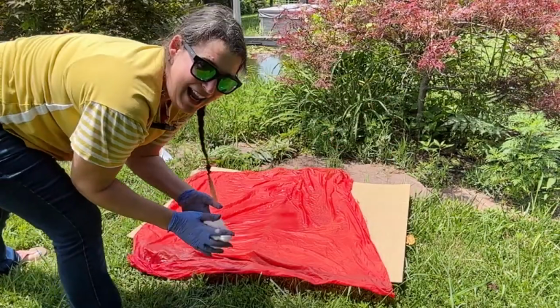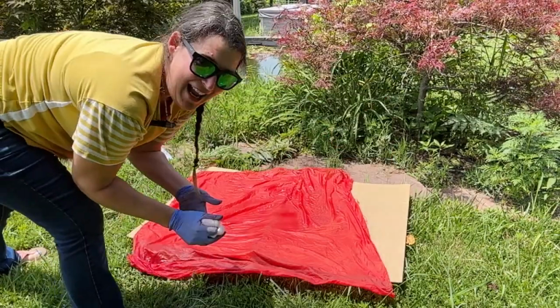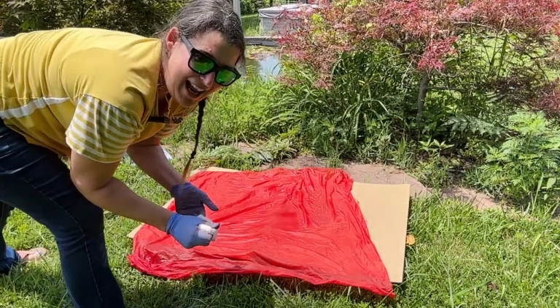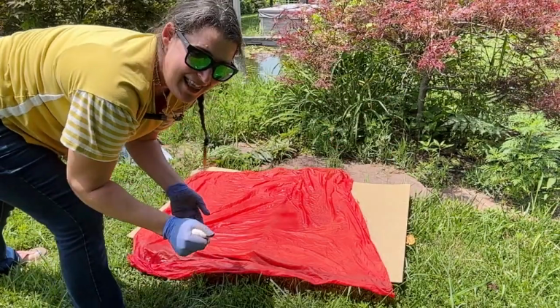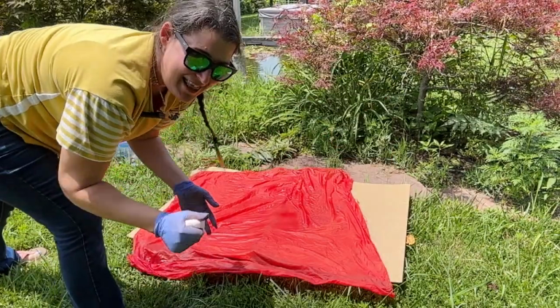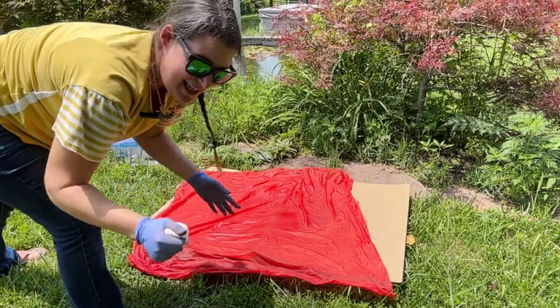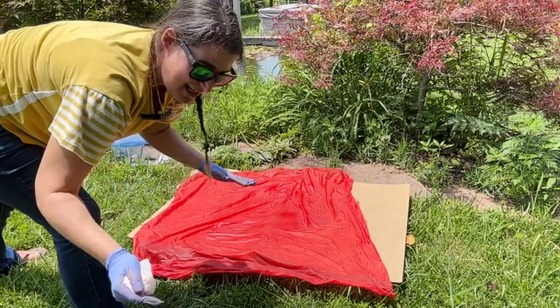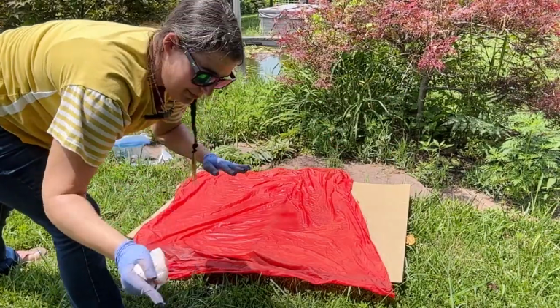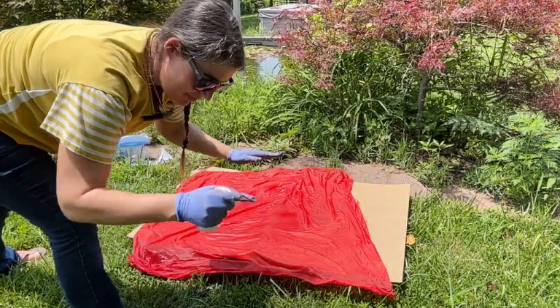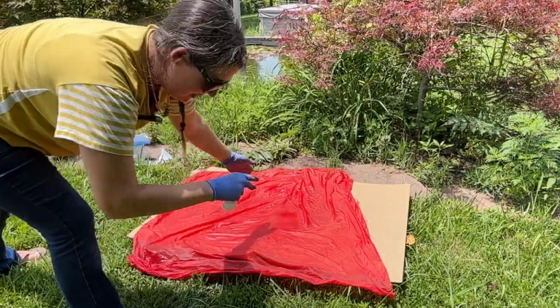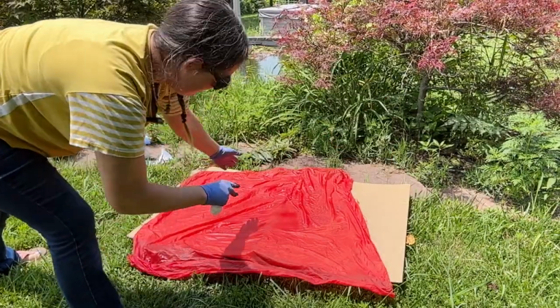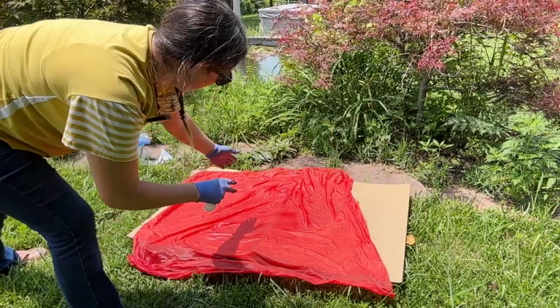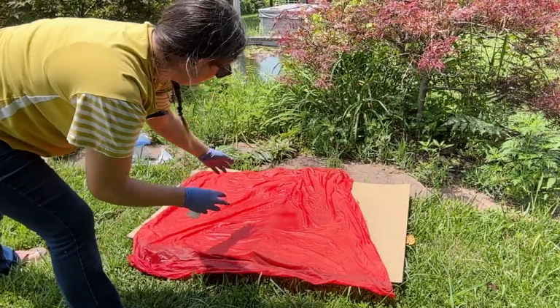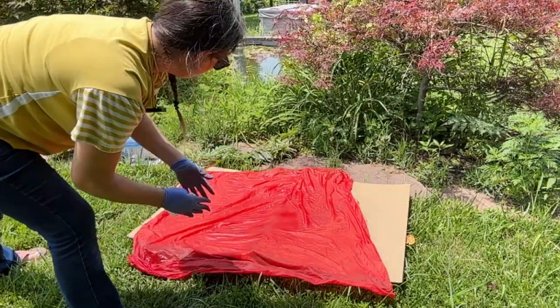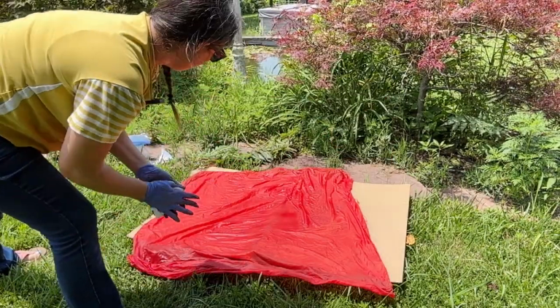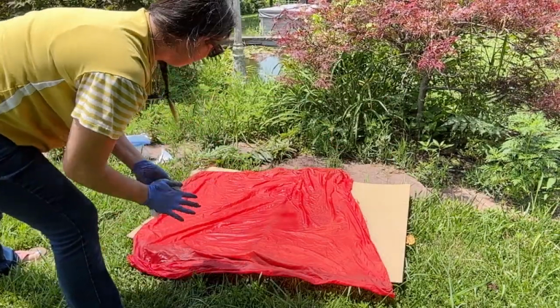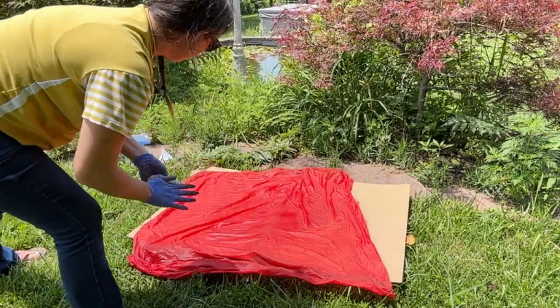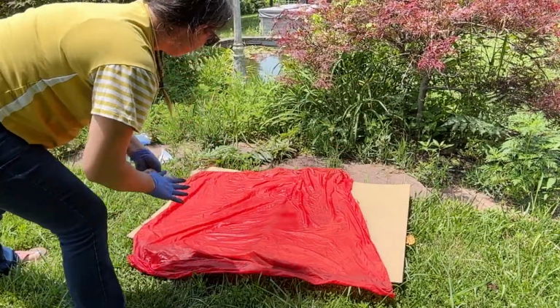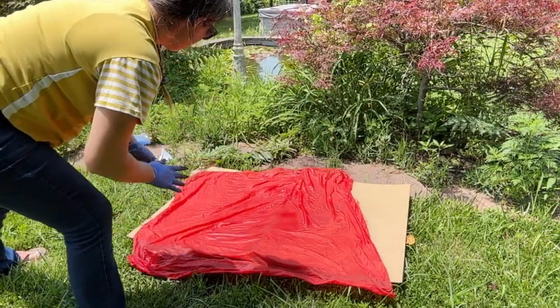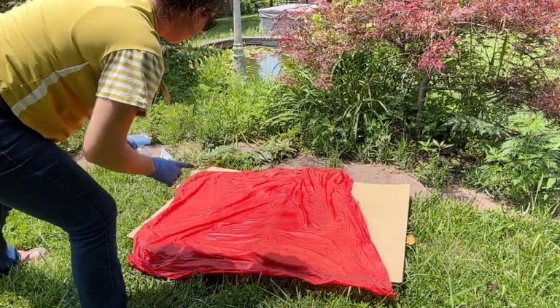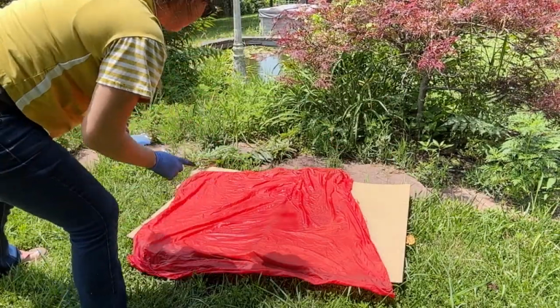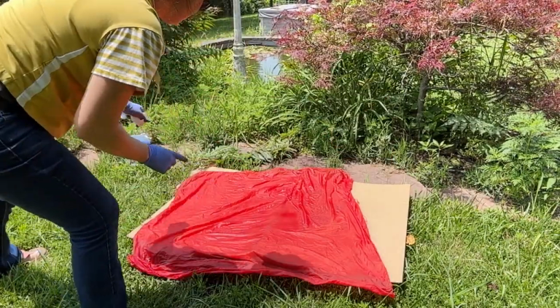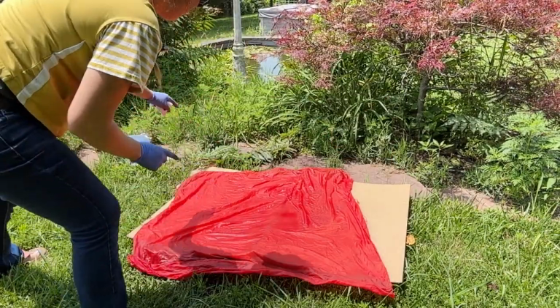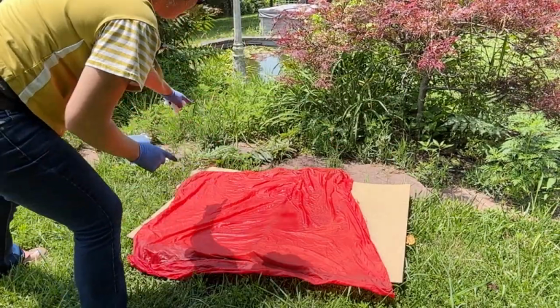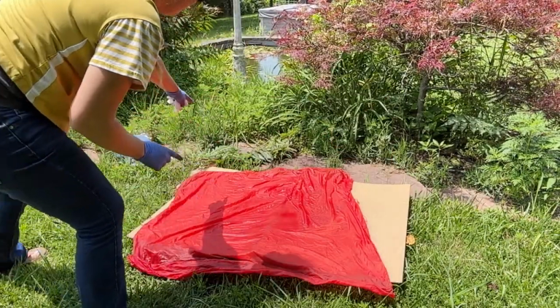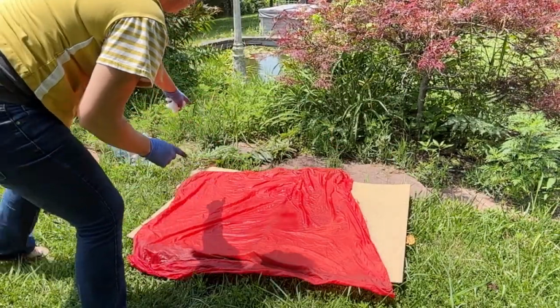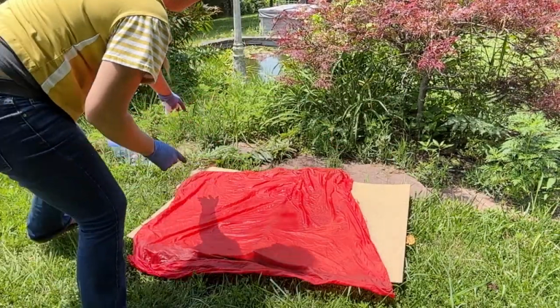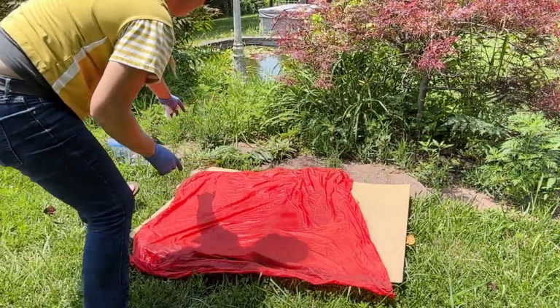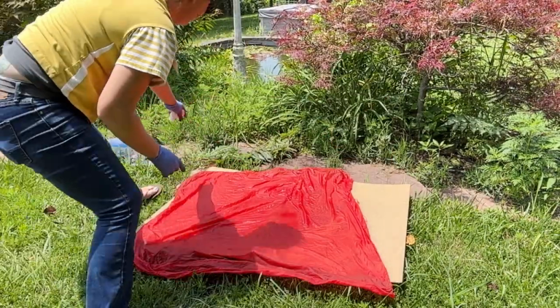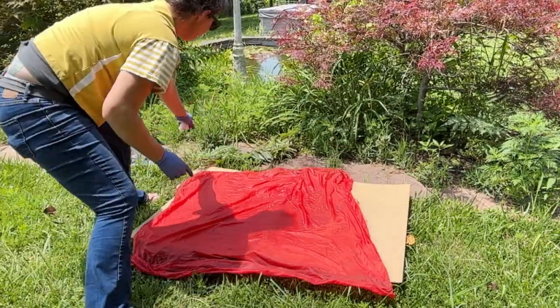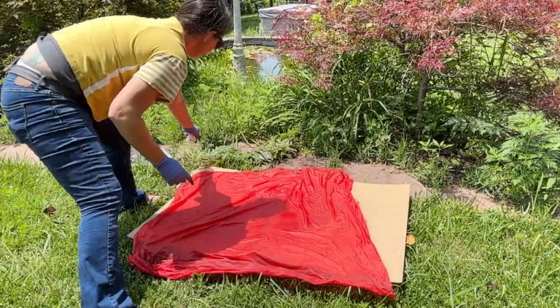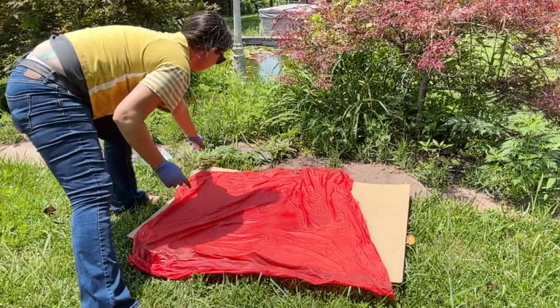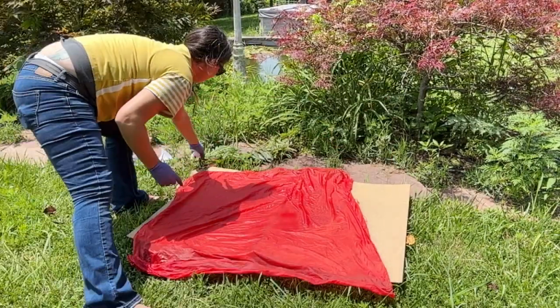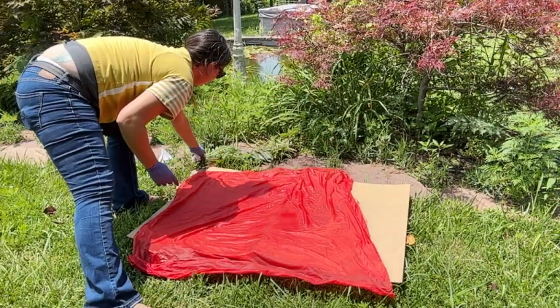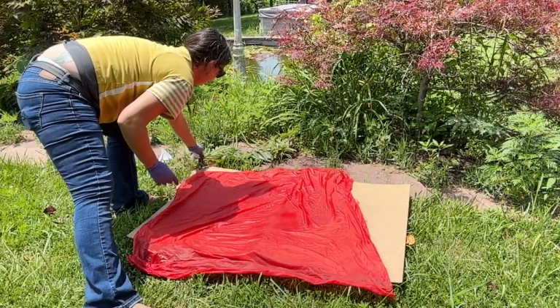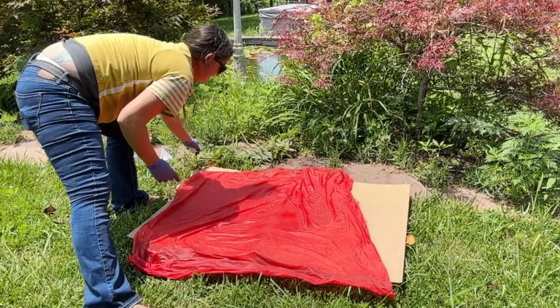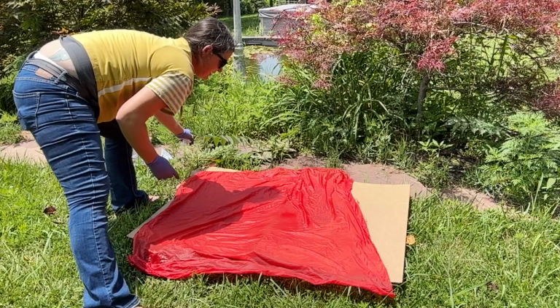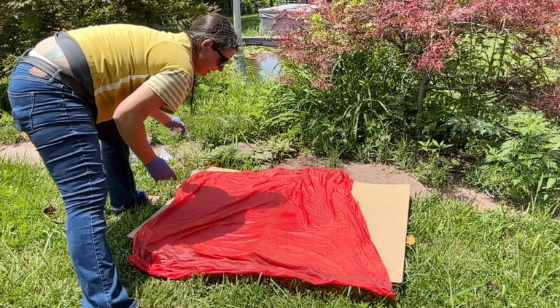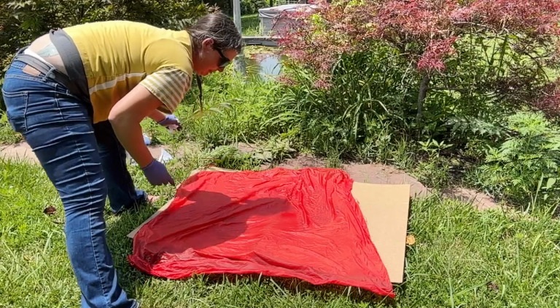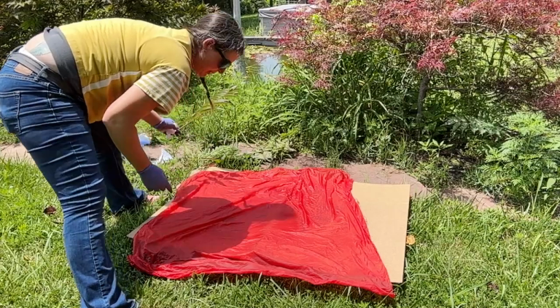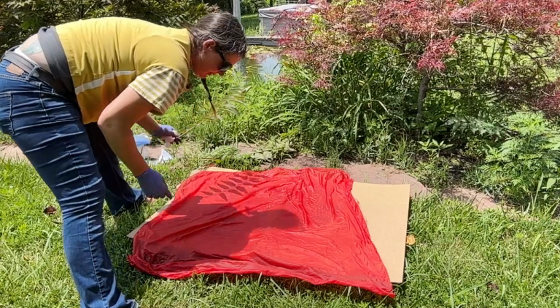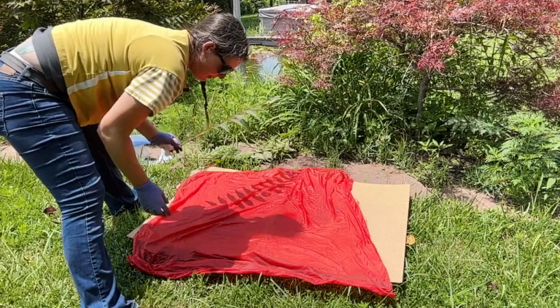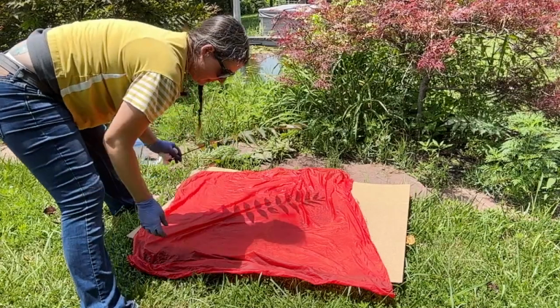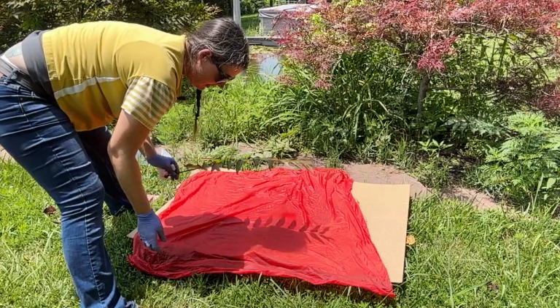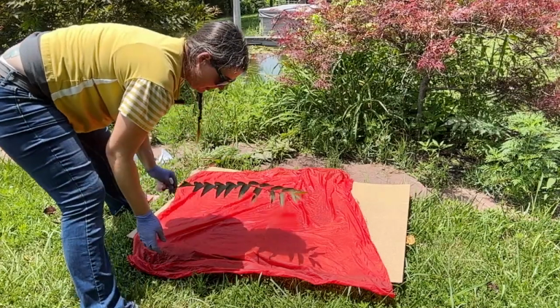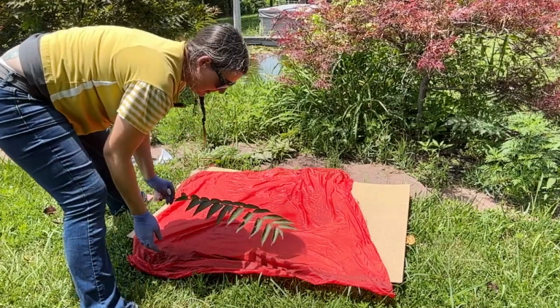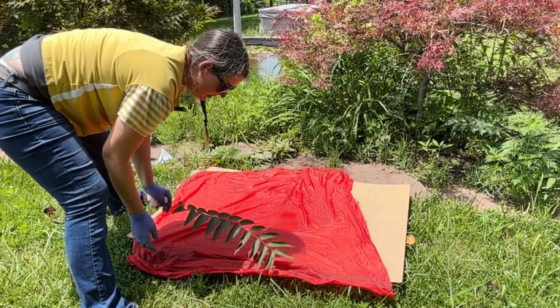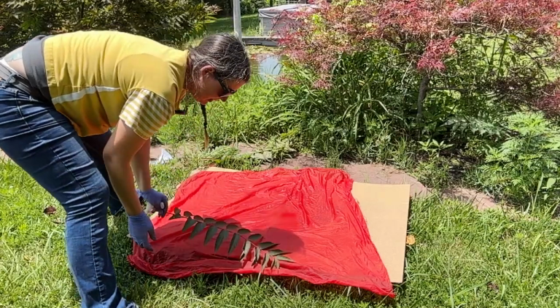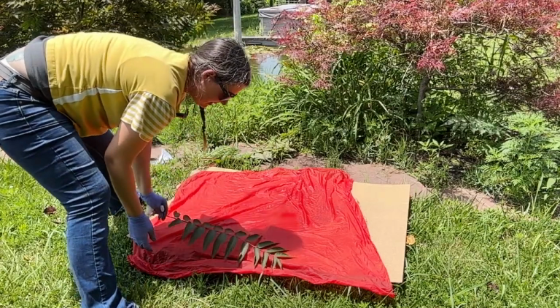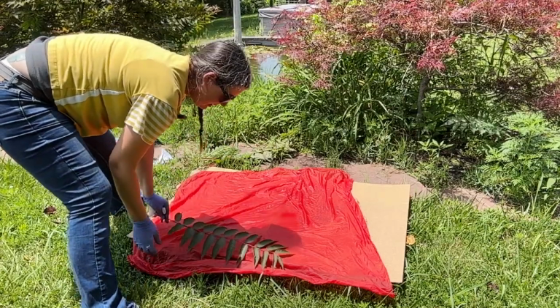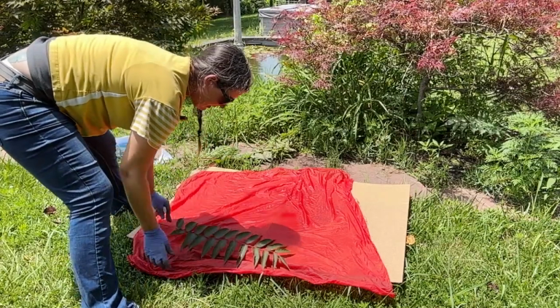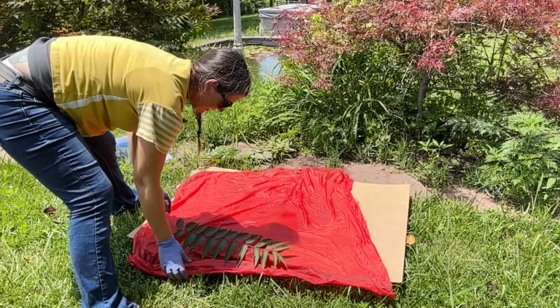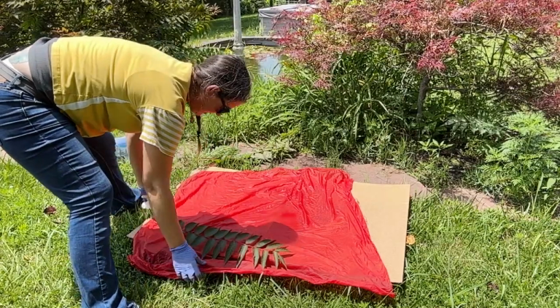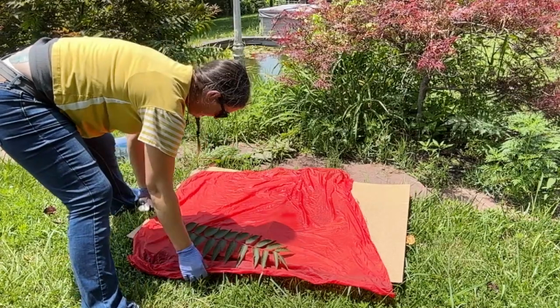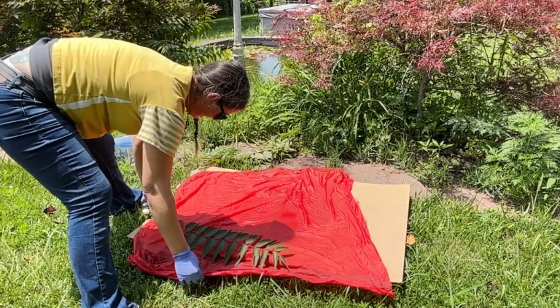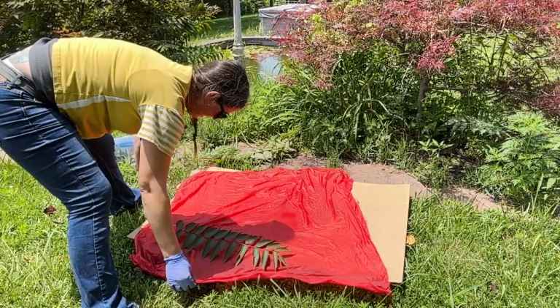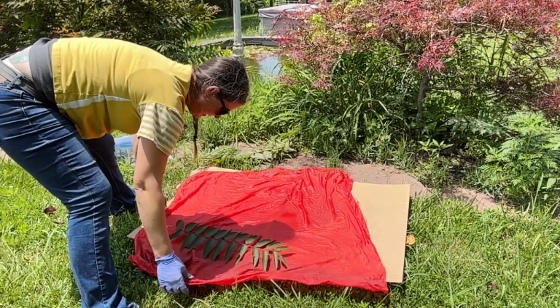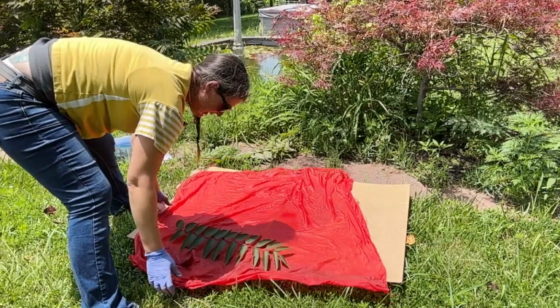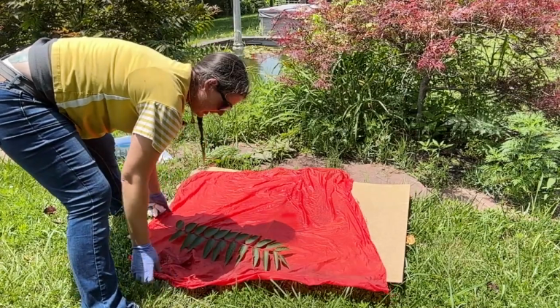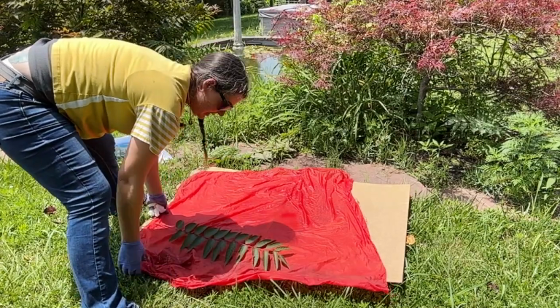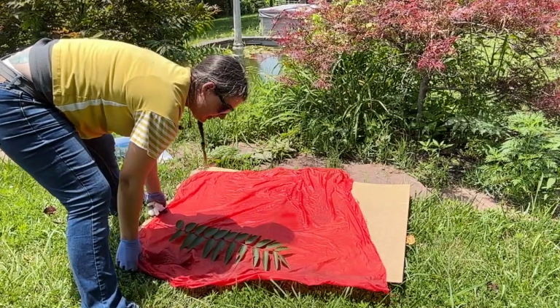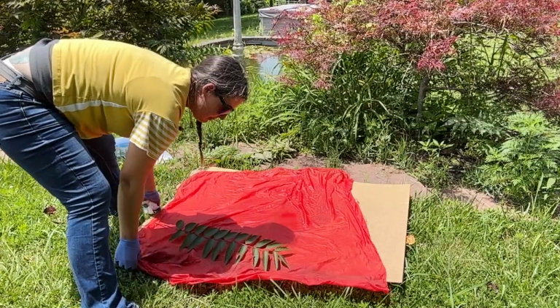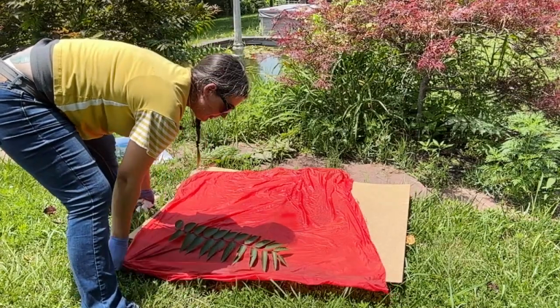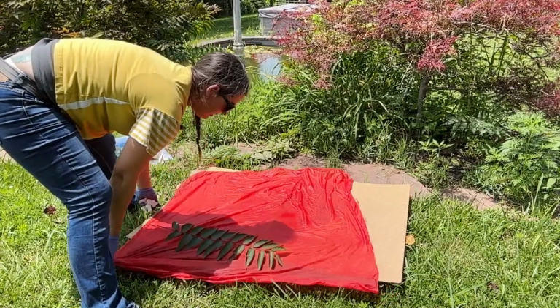And then I'm going to put on the things that I've picked from the yard to catch the print.